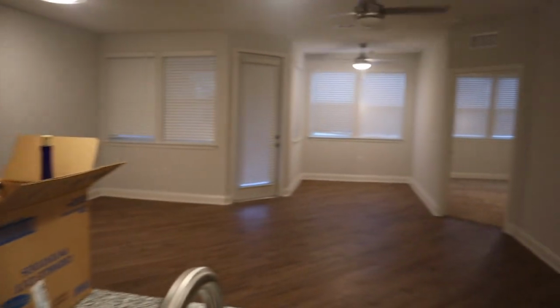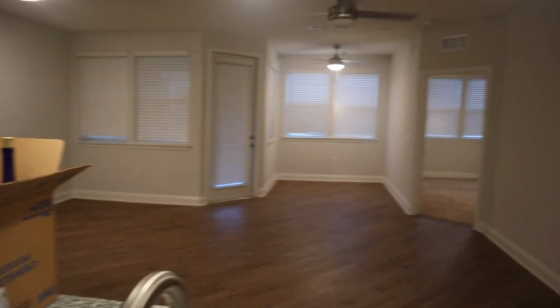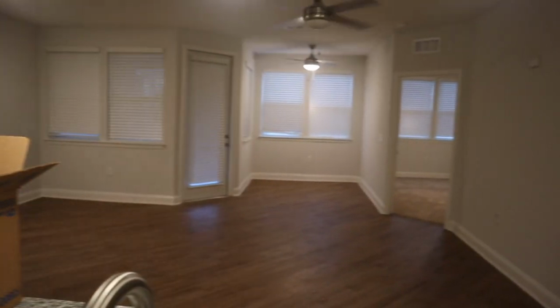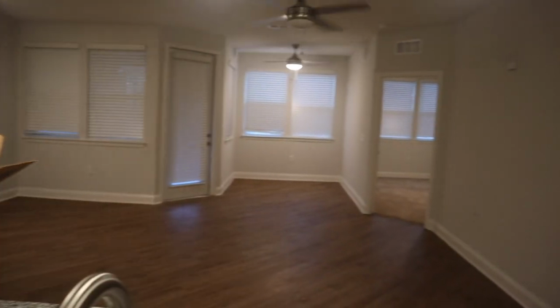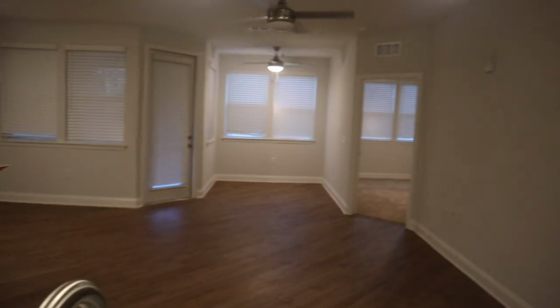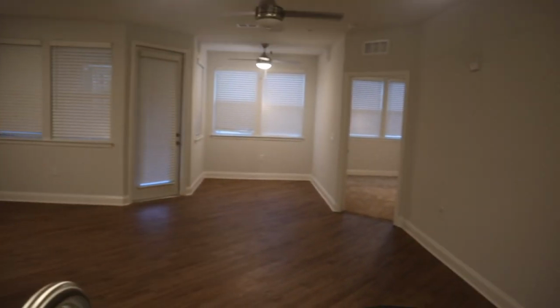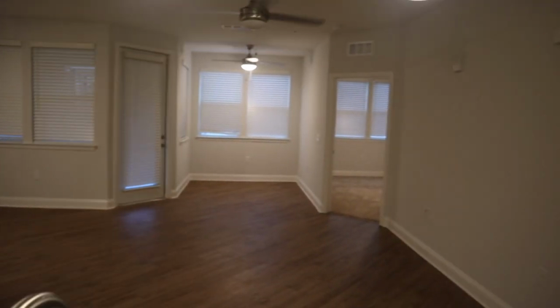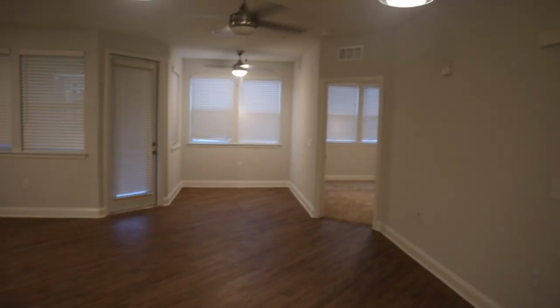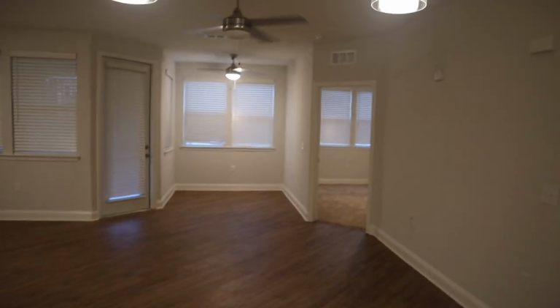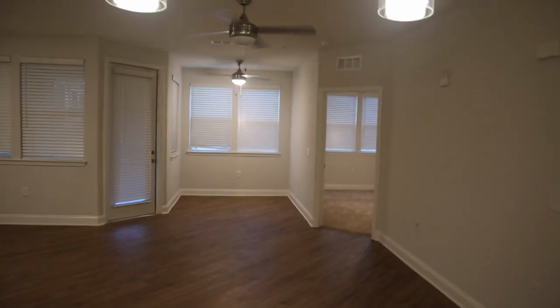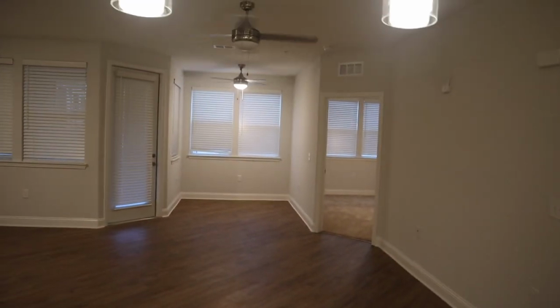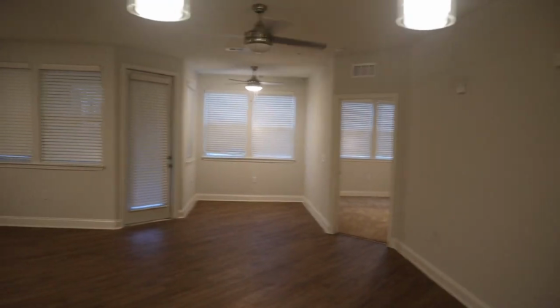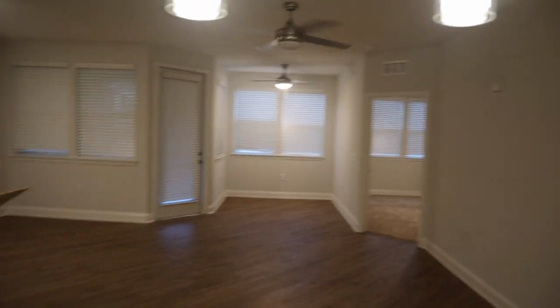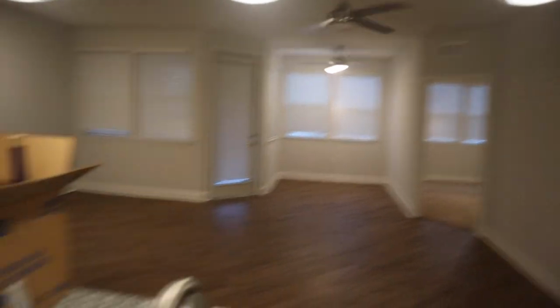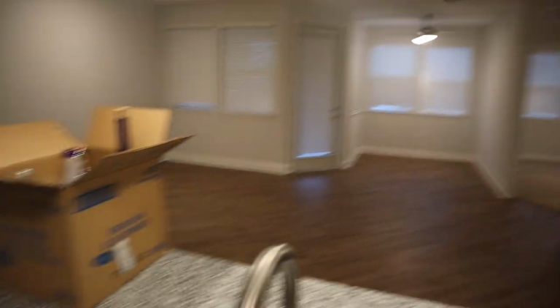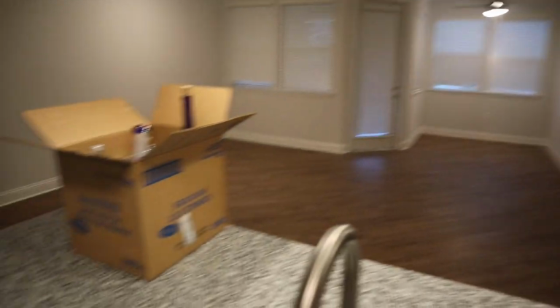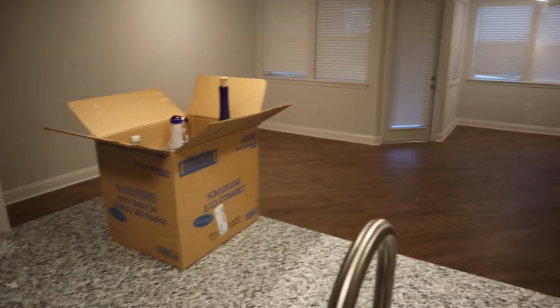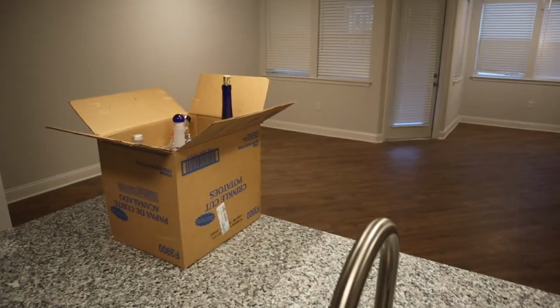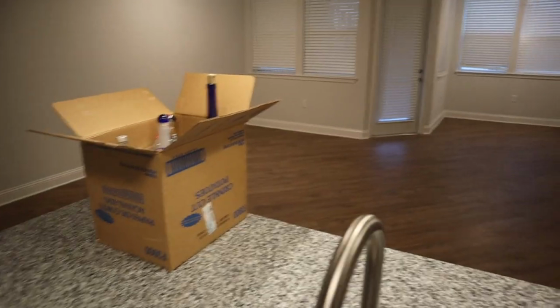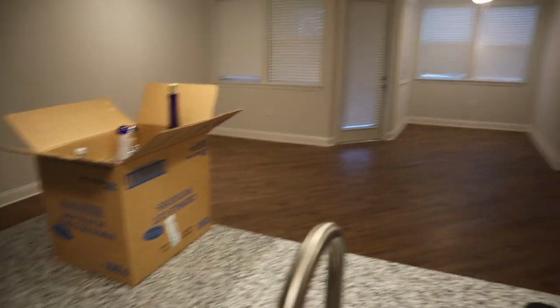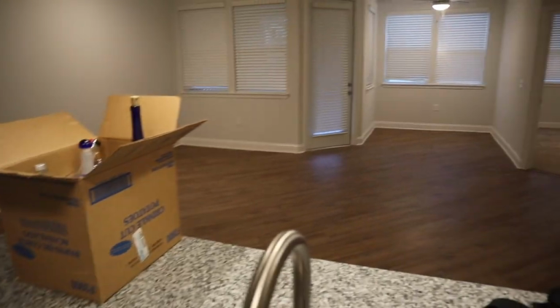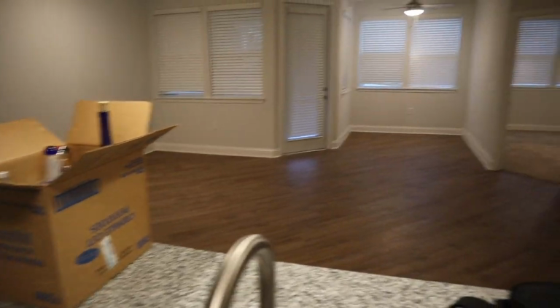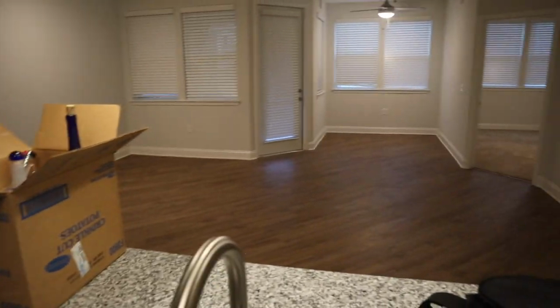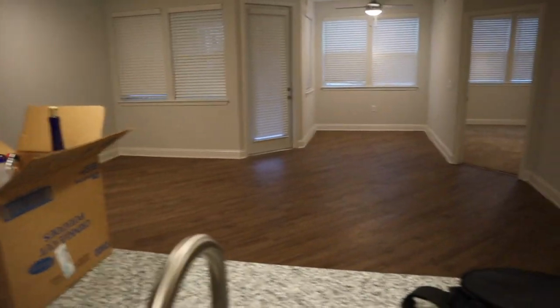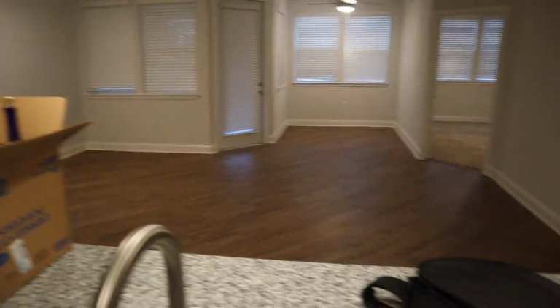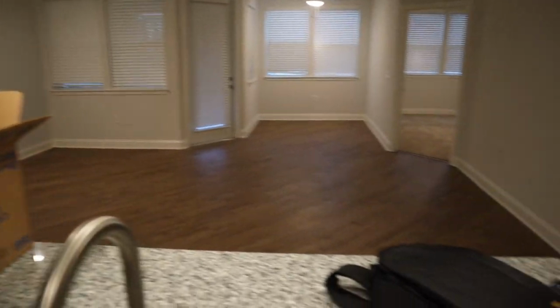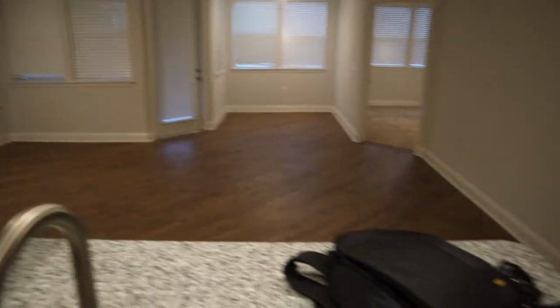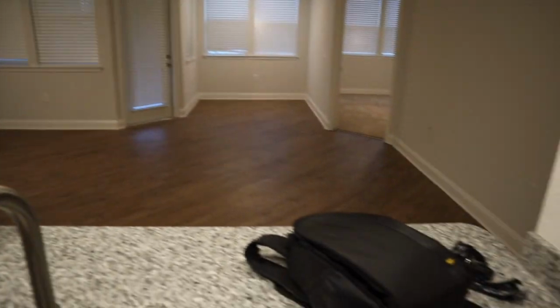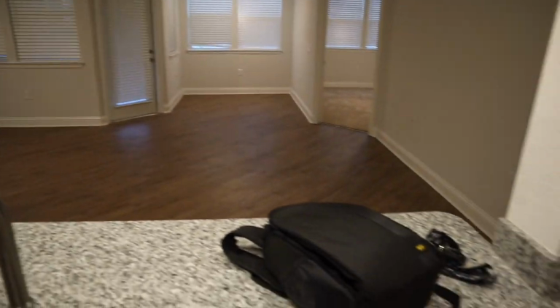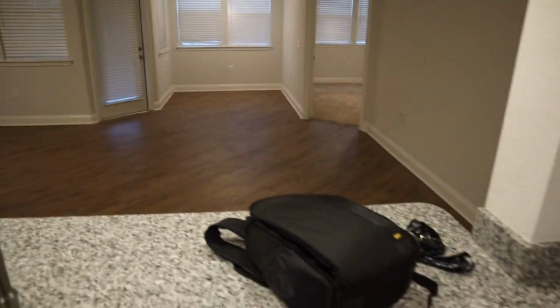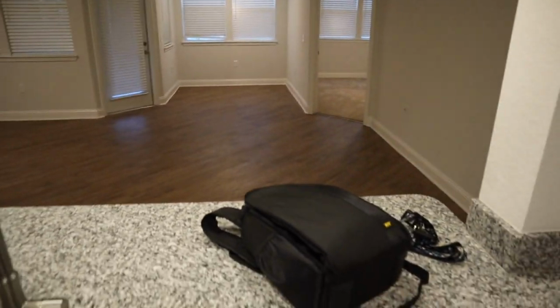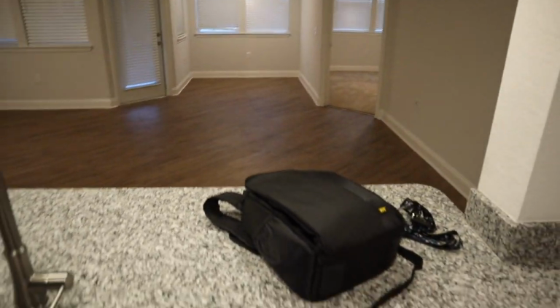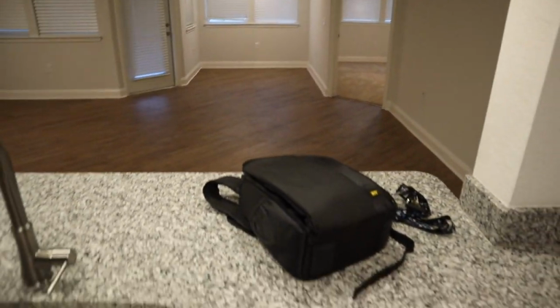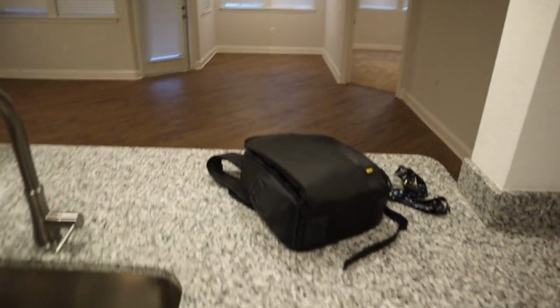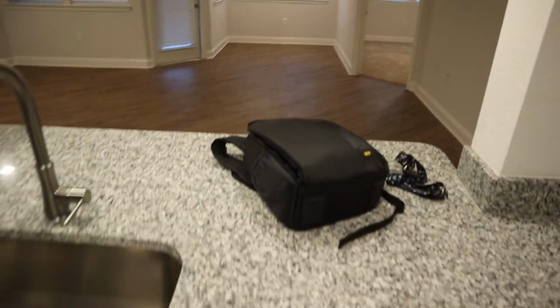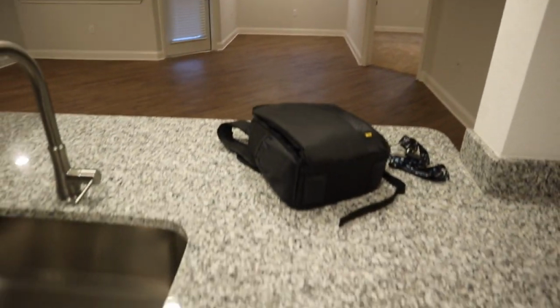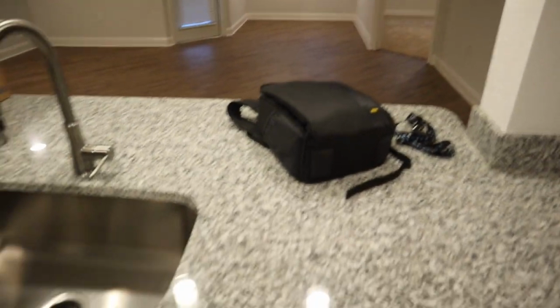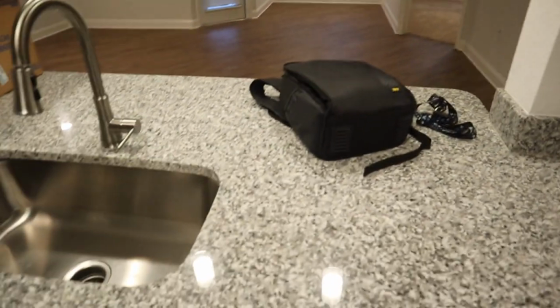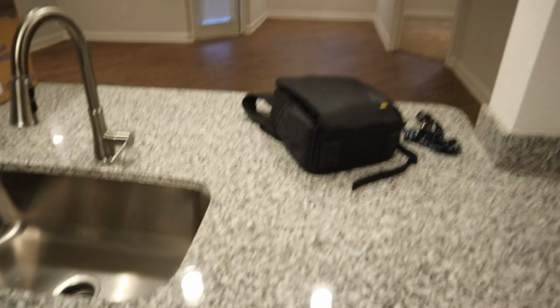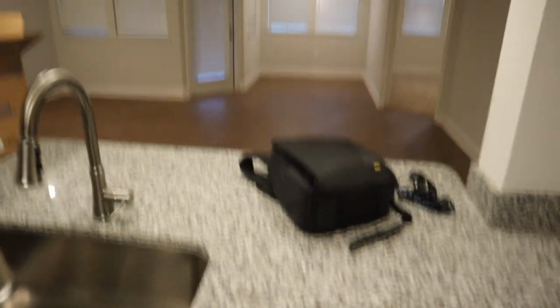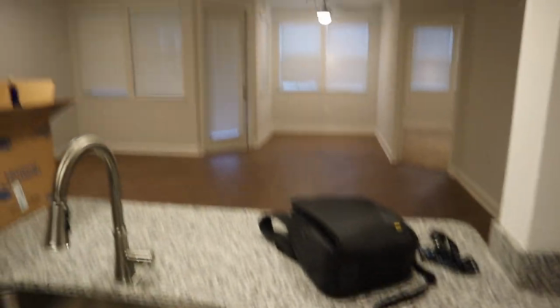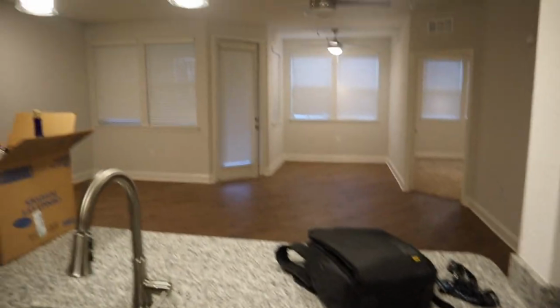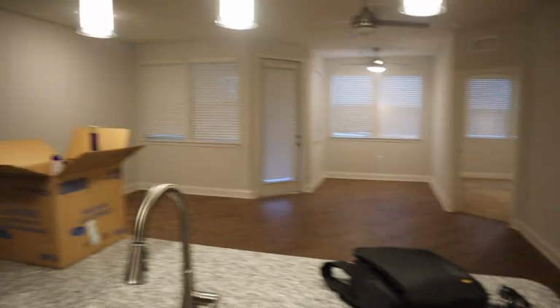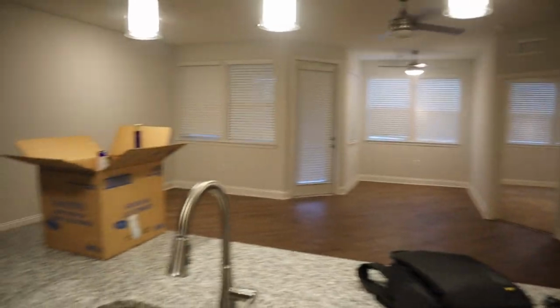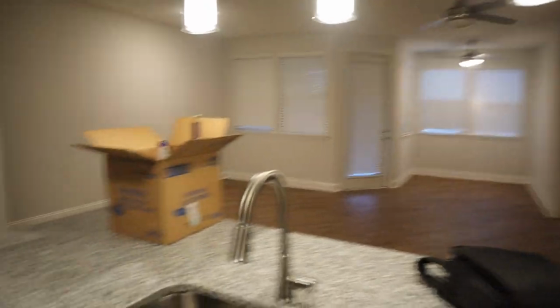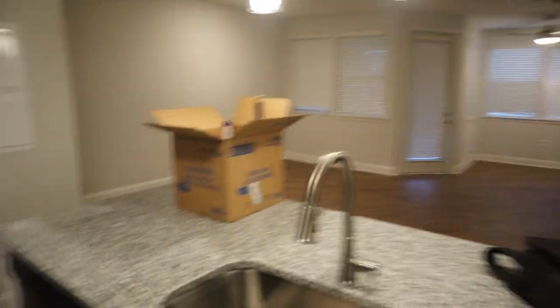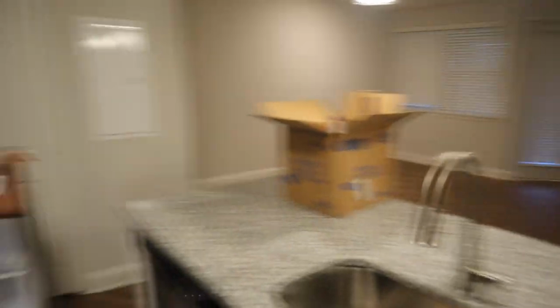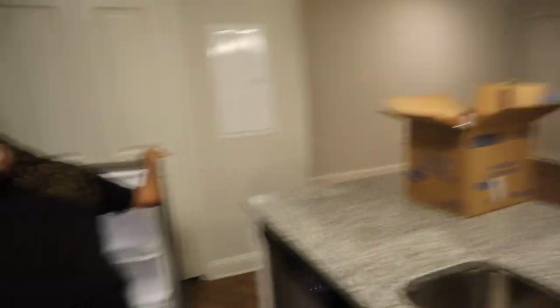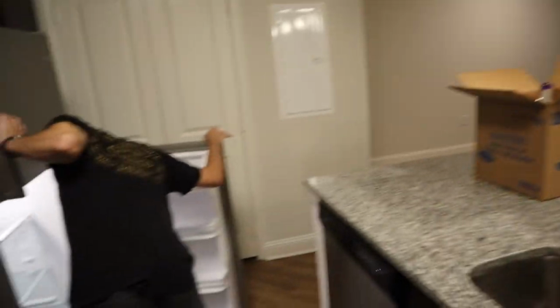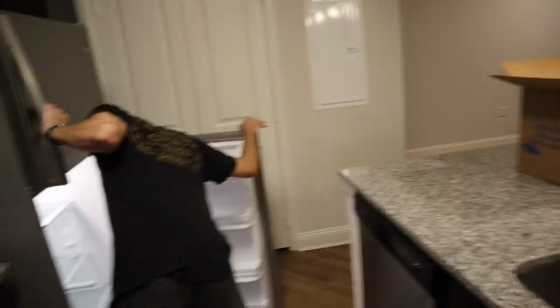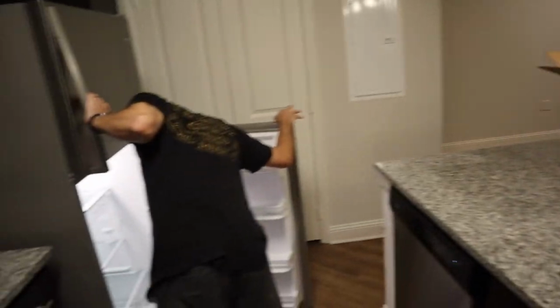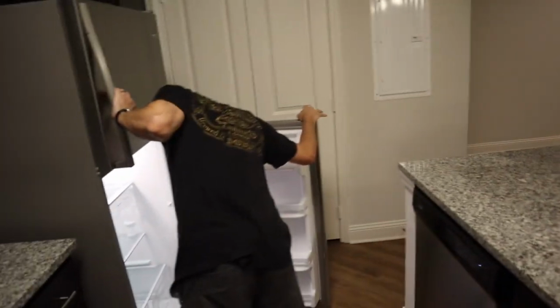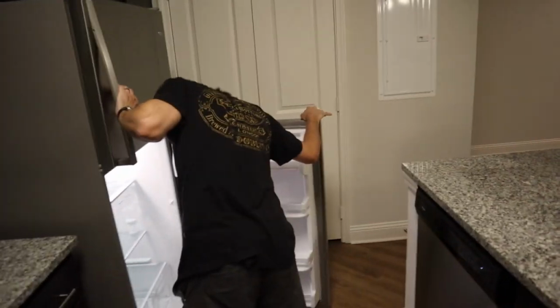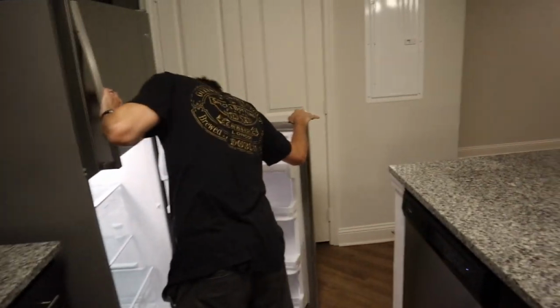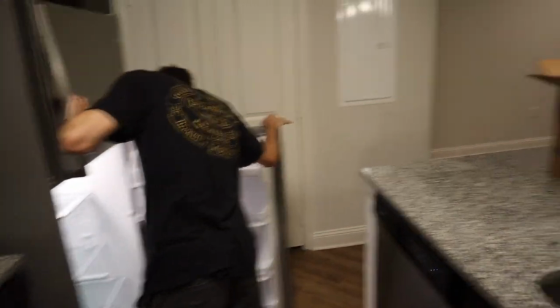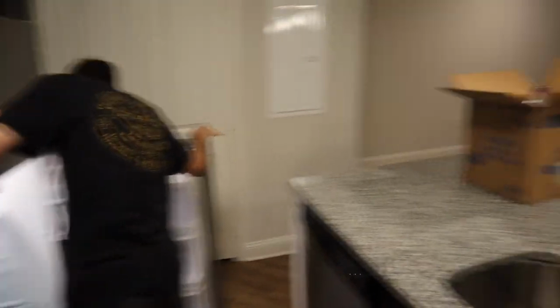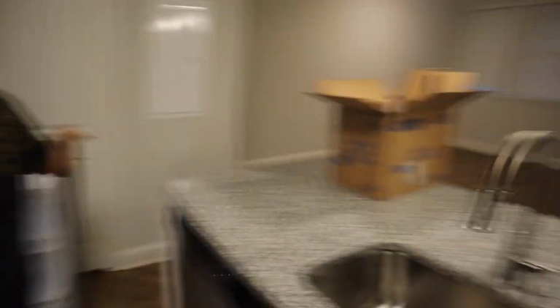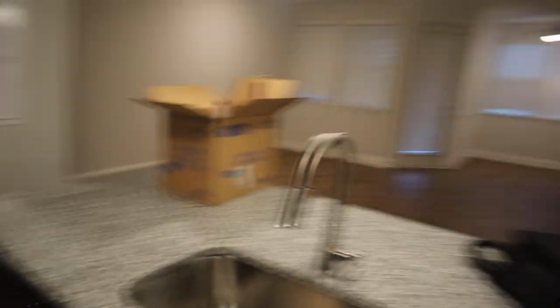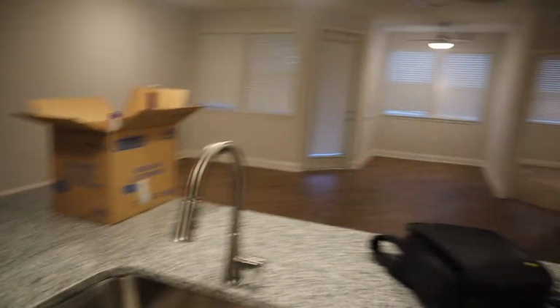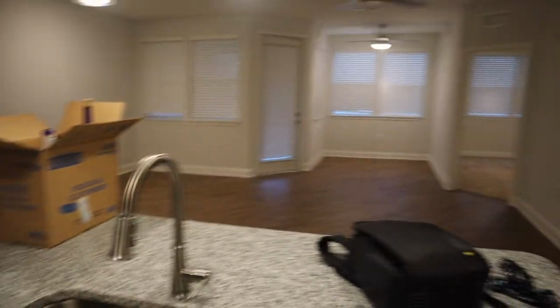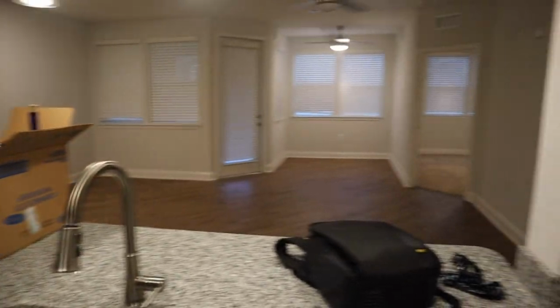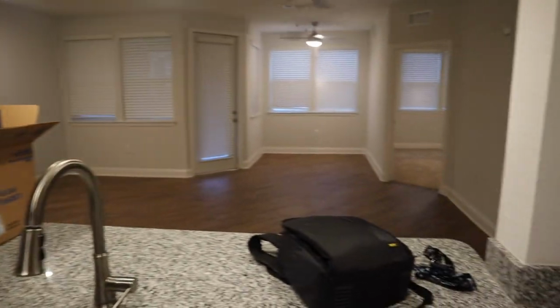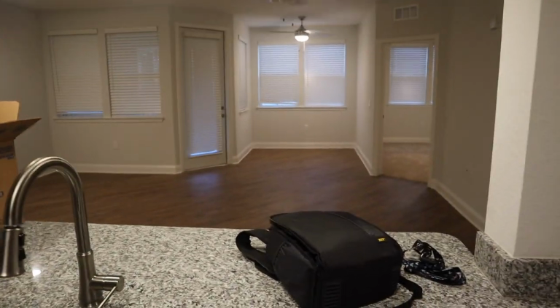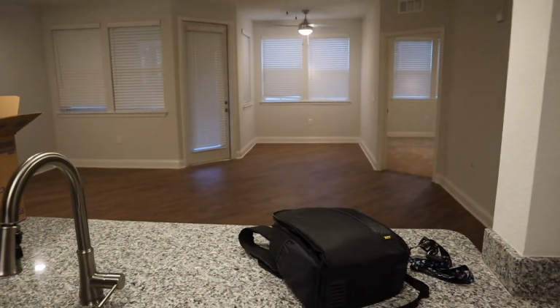But yeah, this is it — a little bigger. Alright, time to get to work!